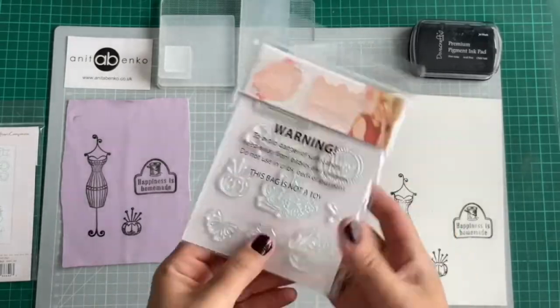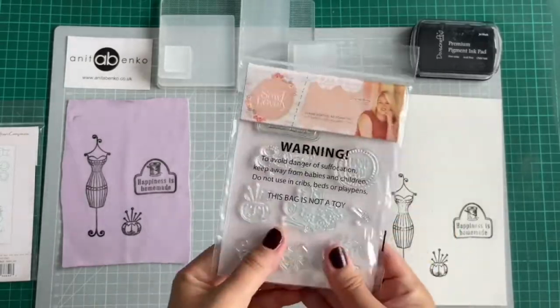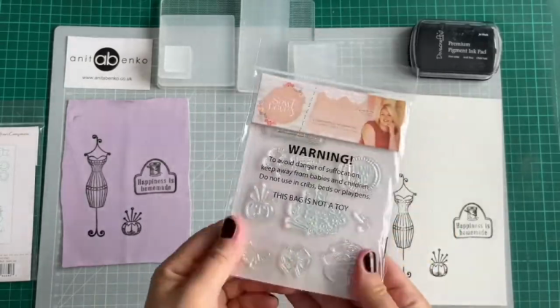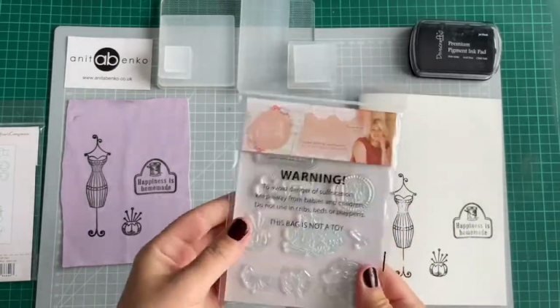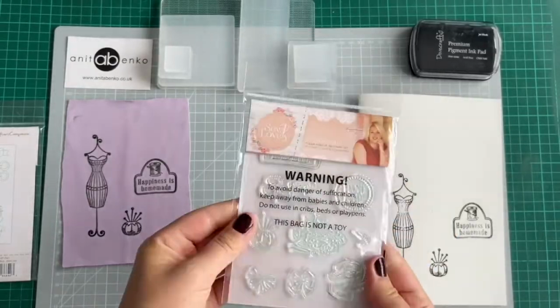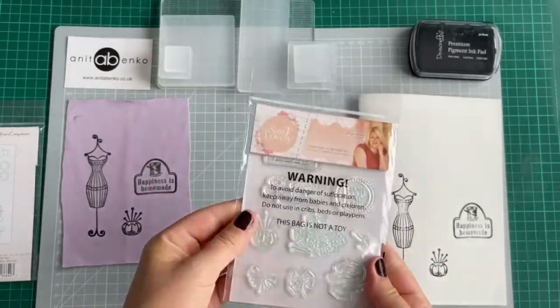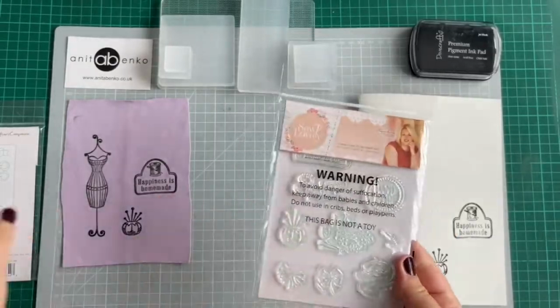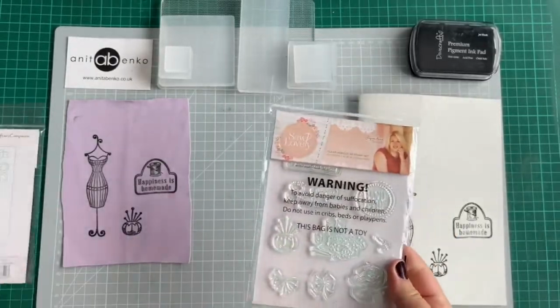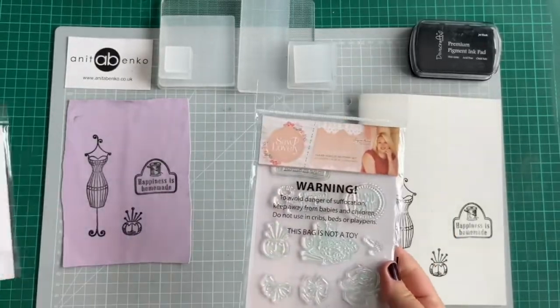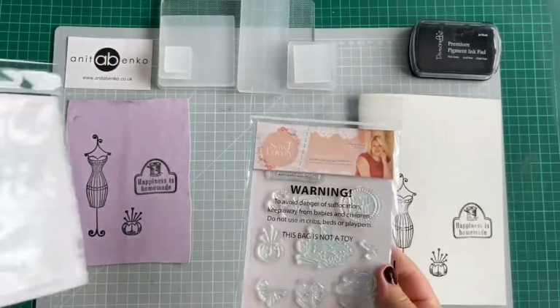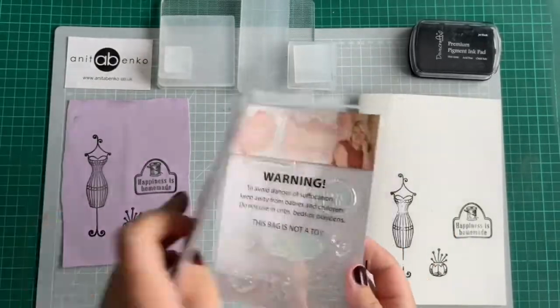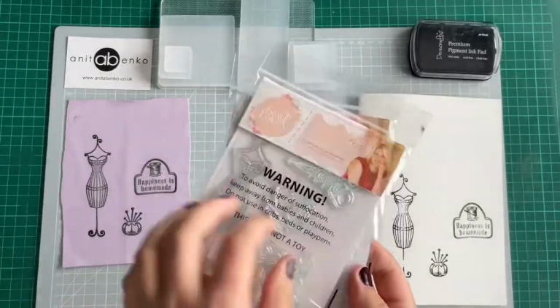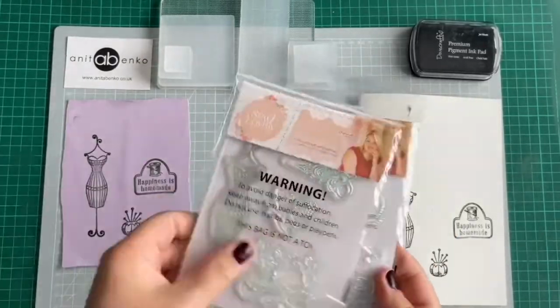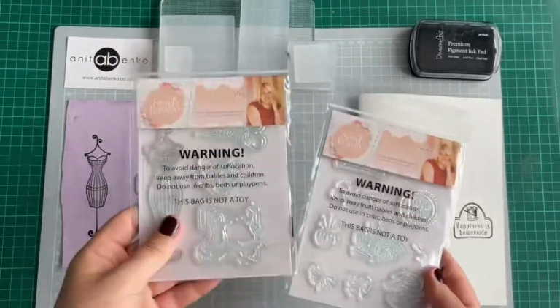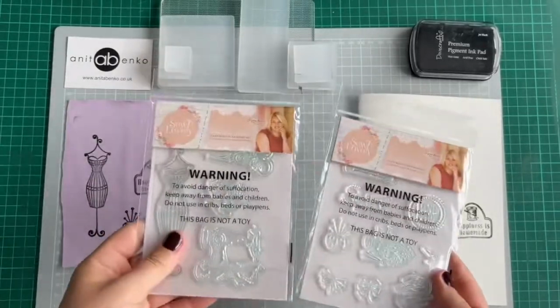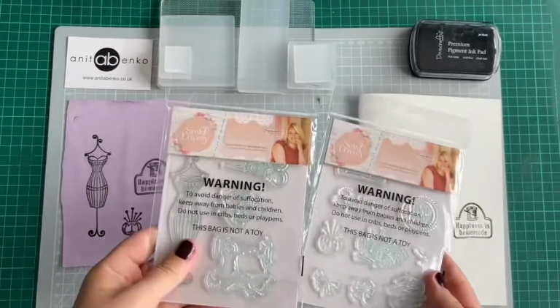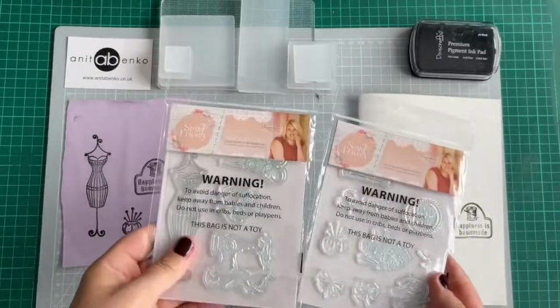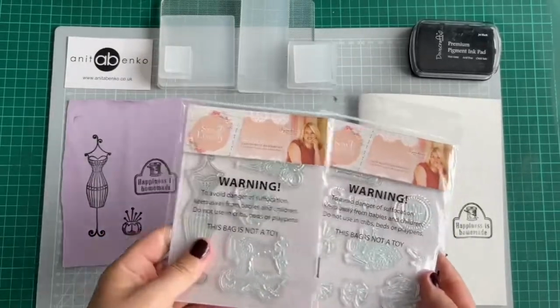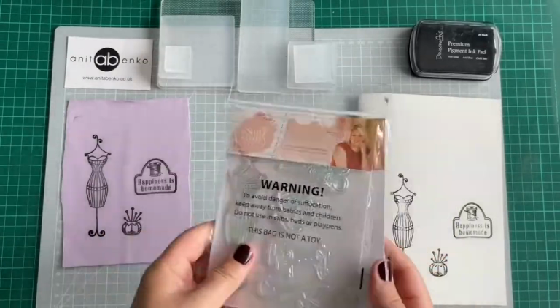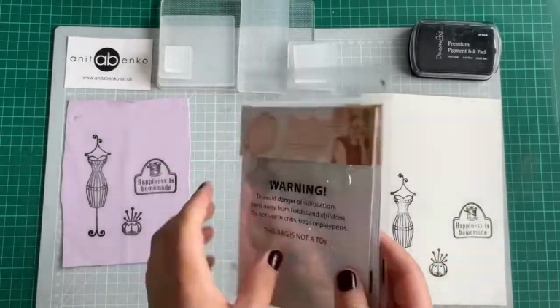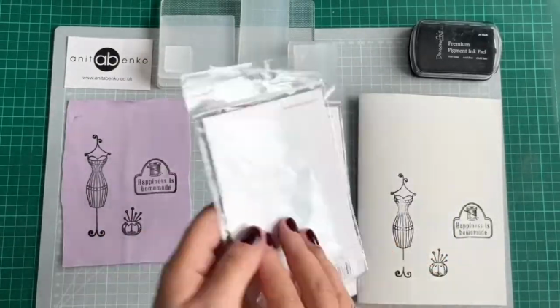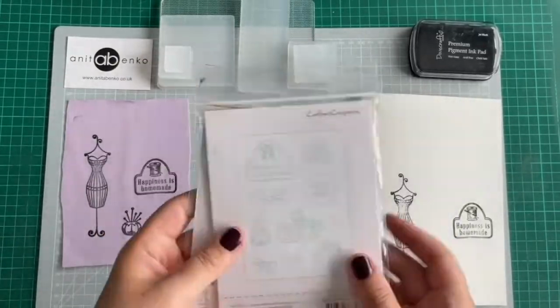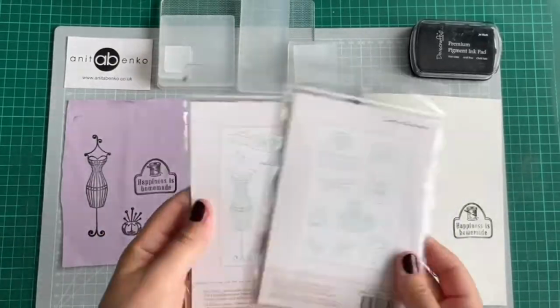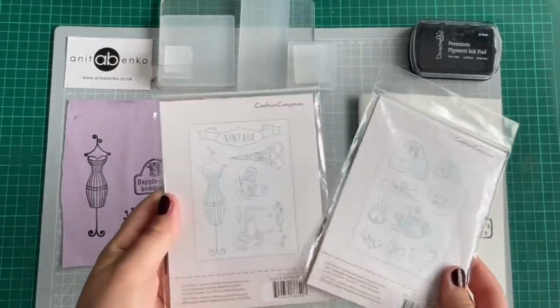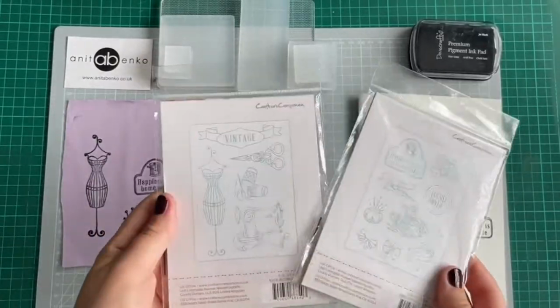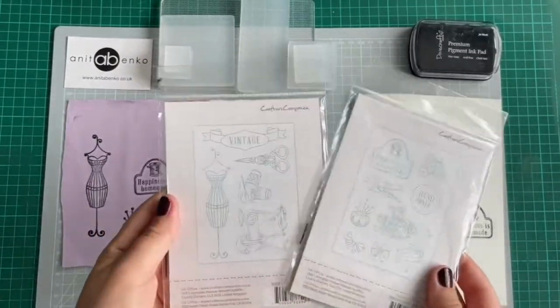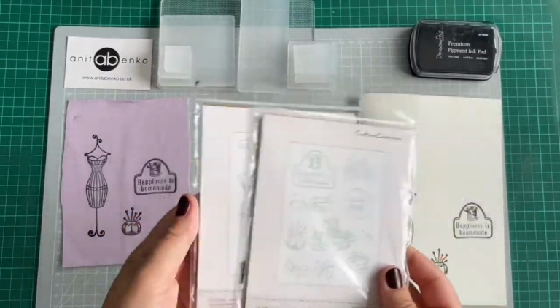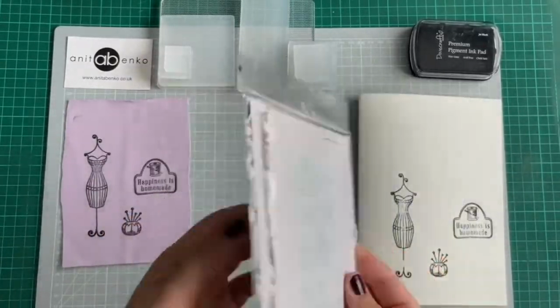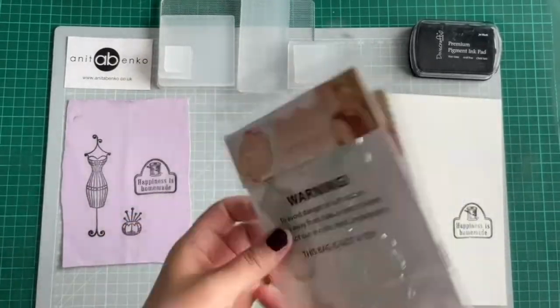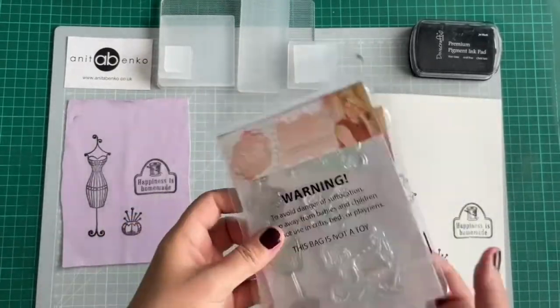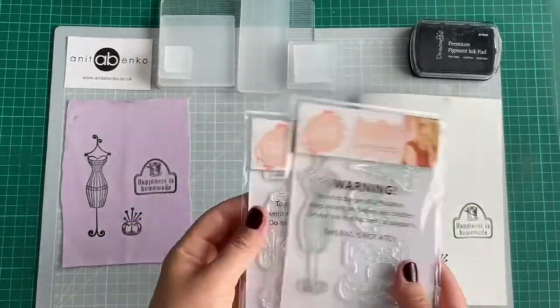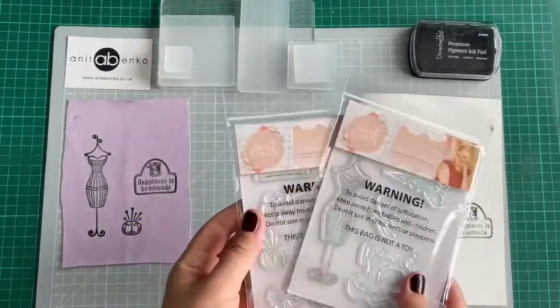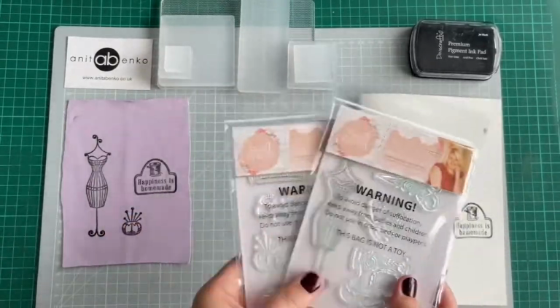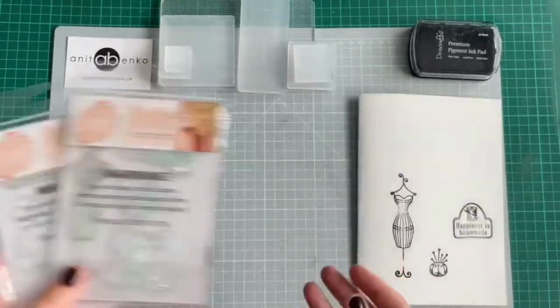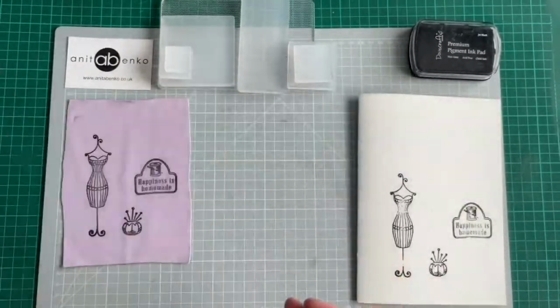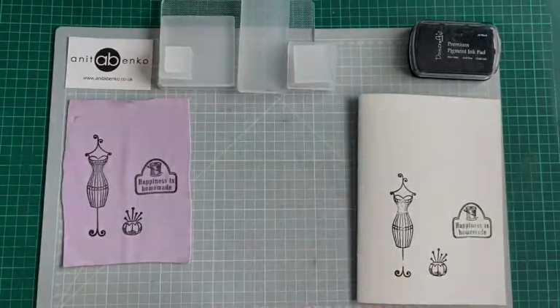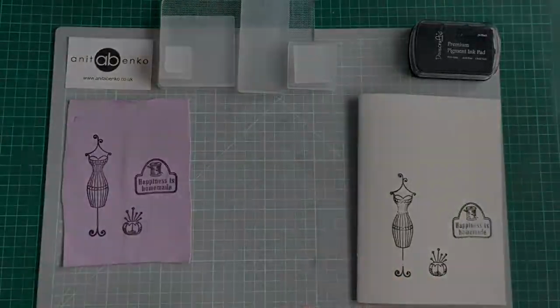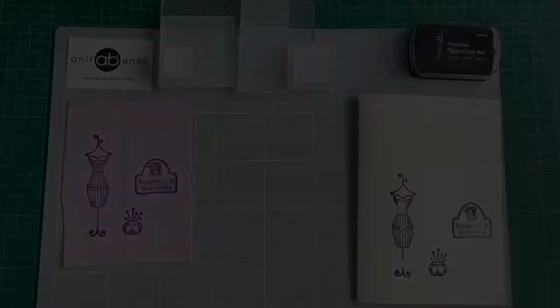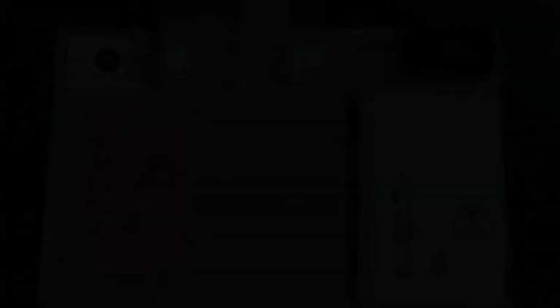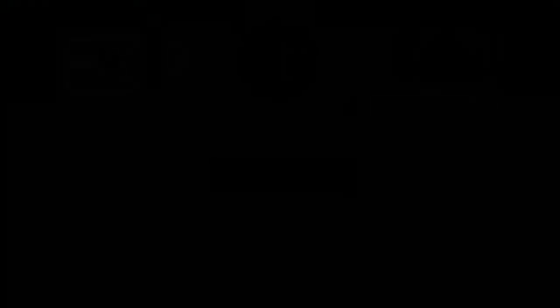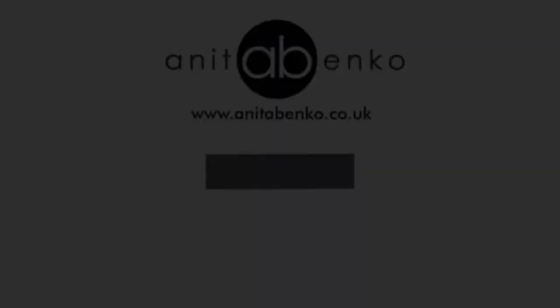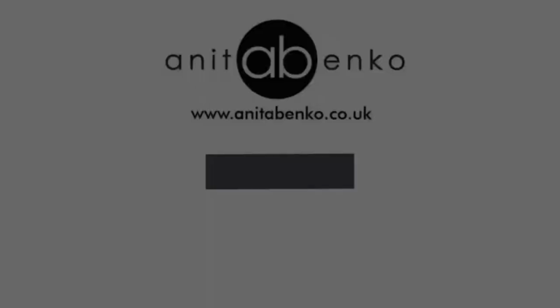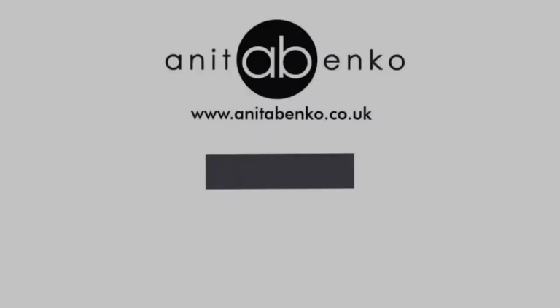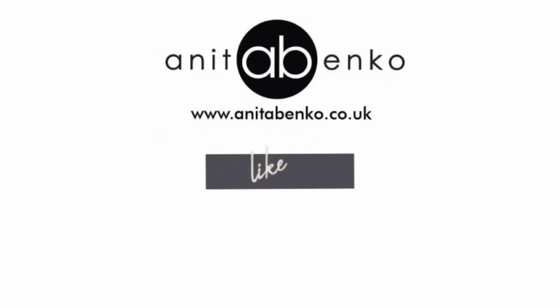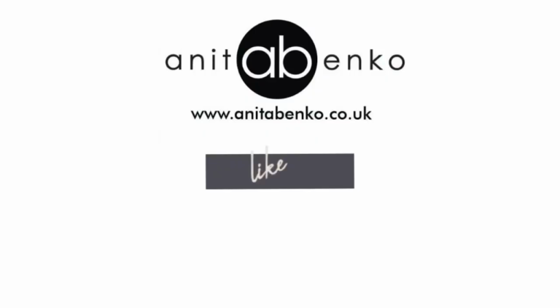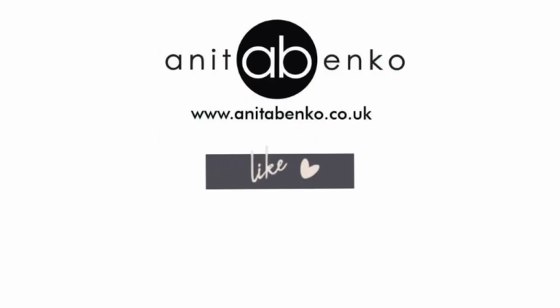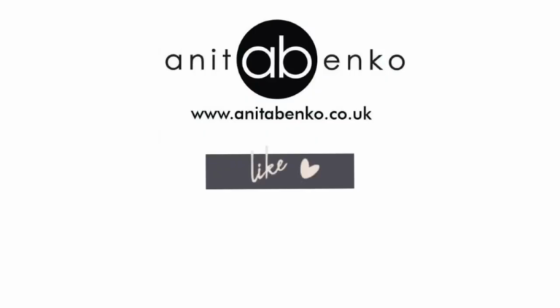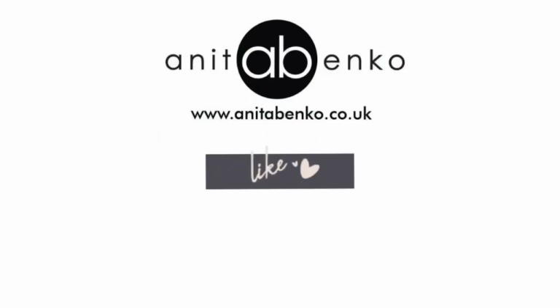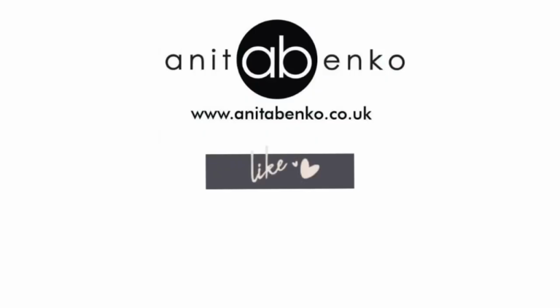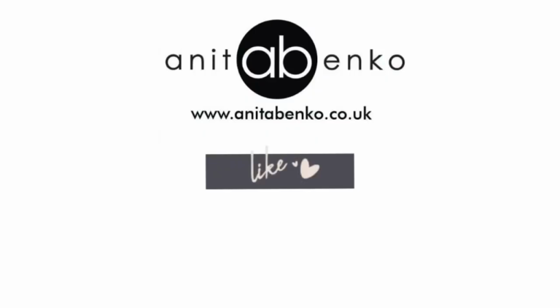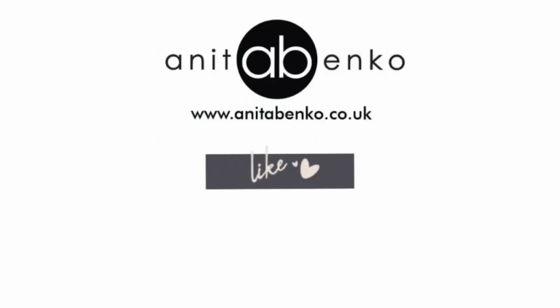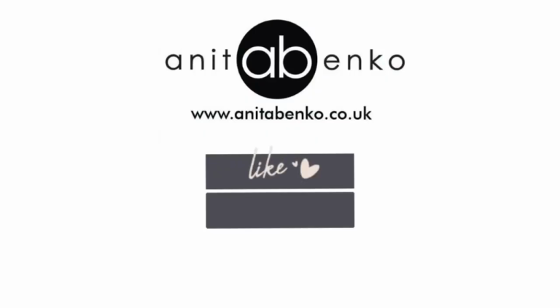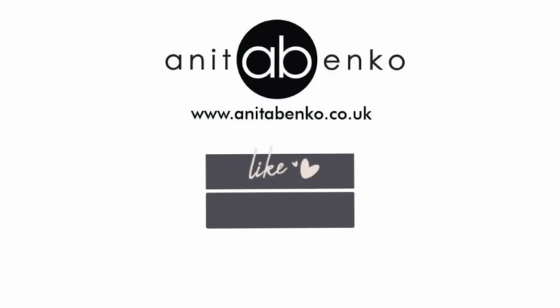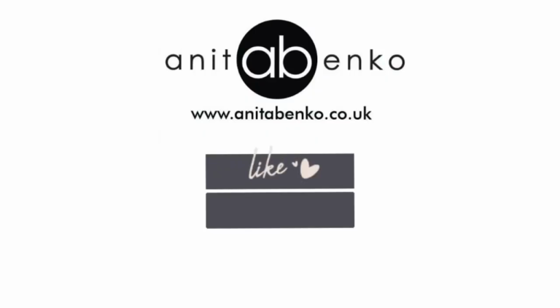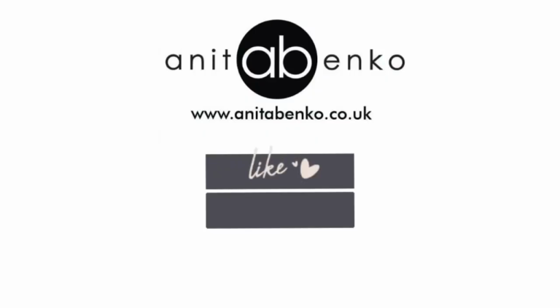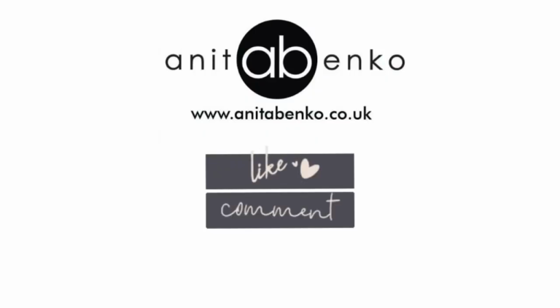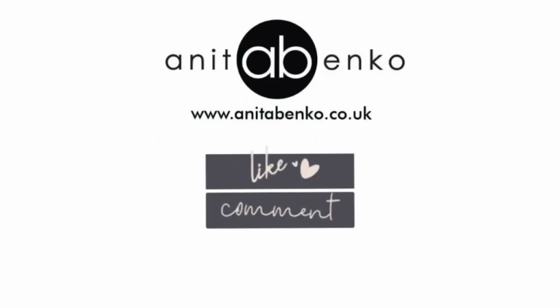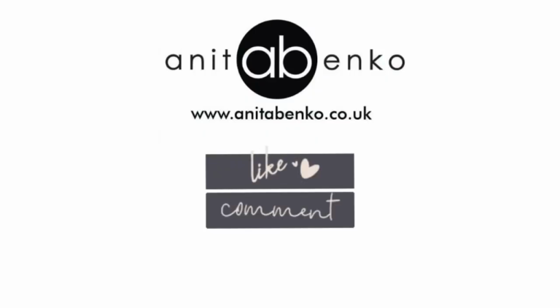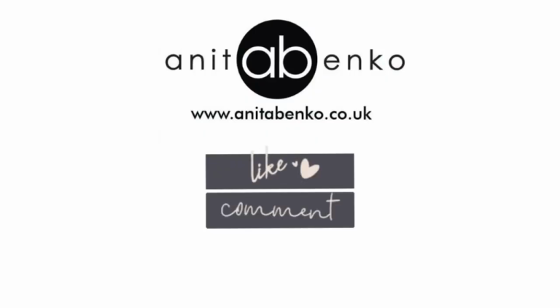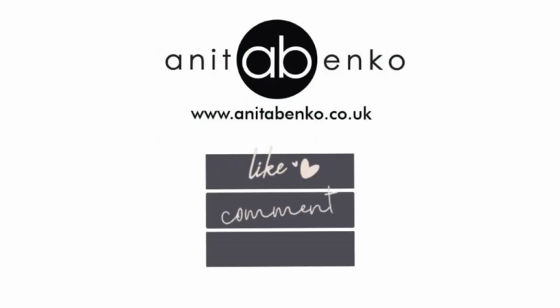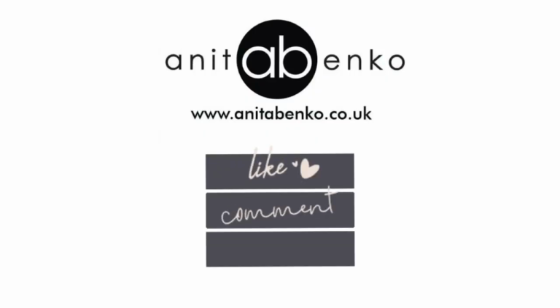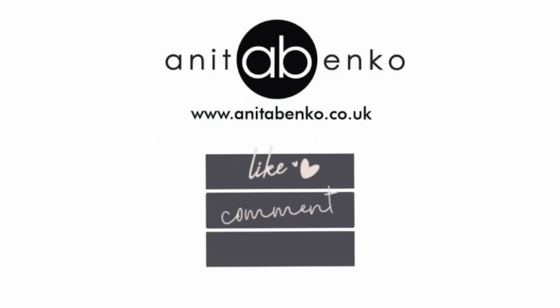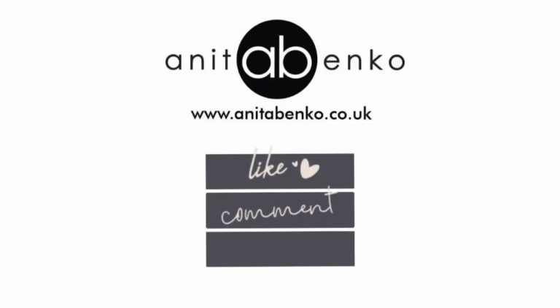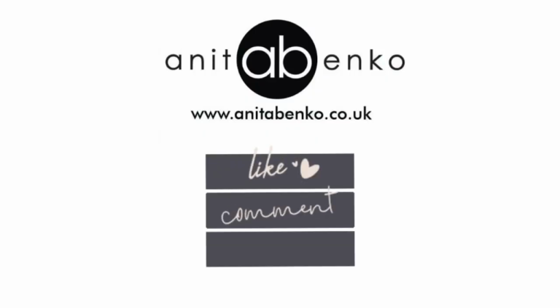Thank you so much for watching this video. I'll see you next time!